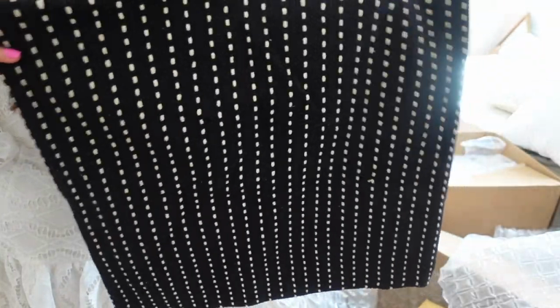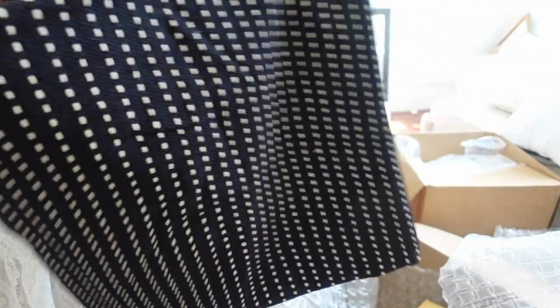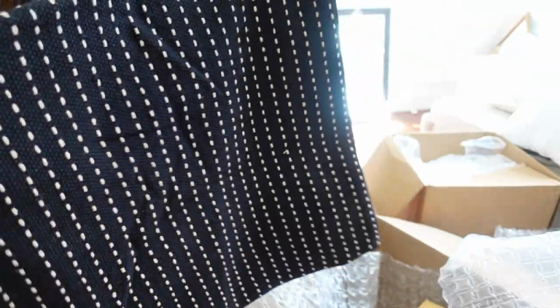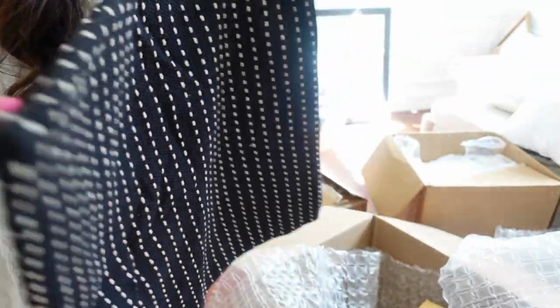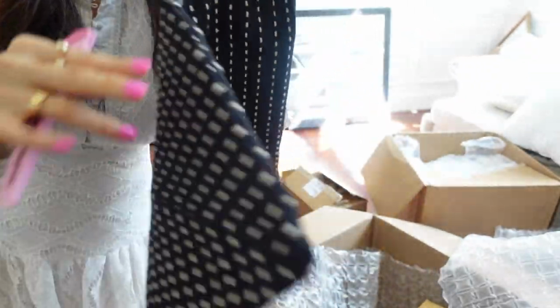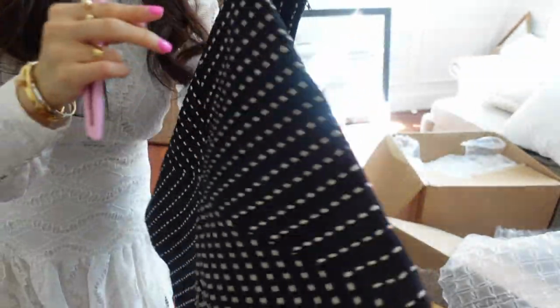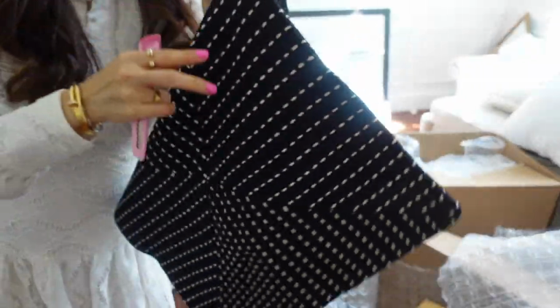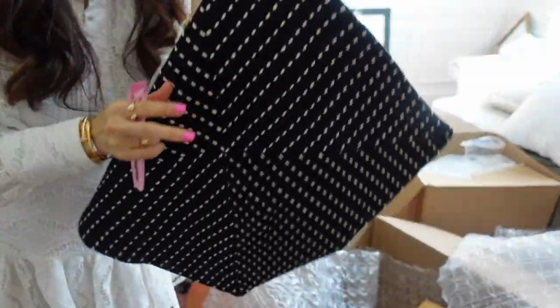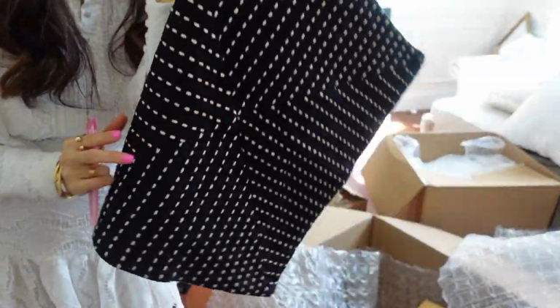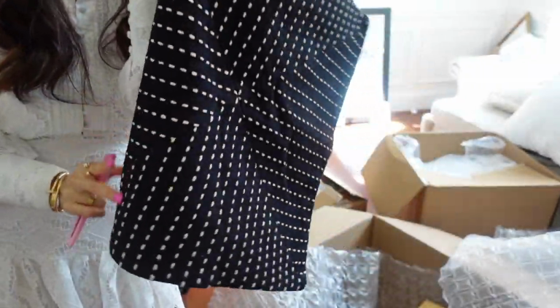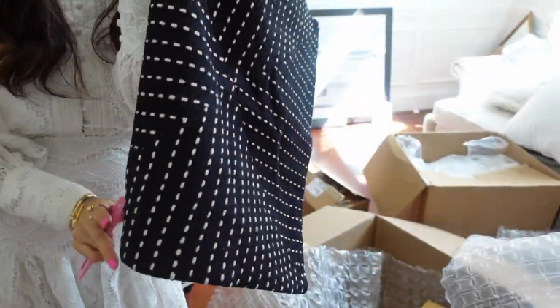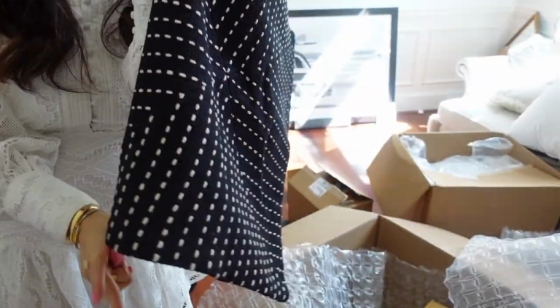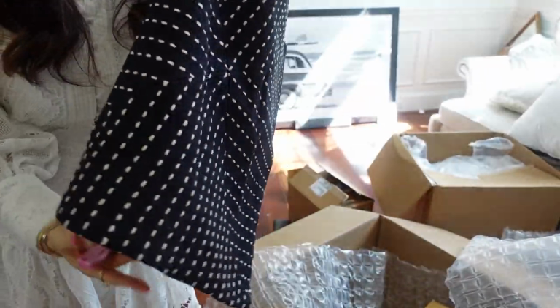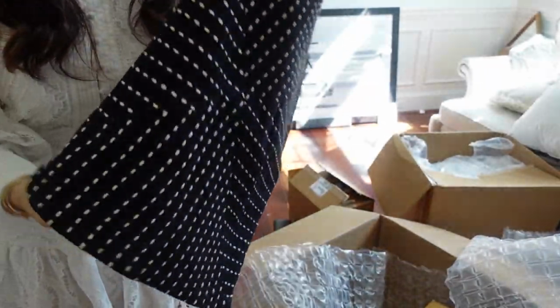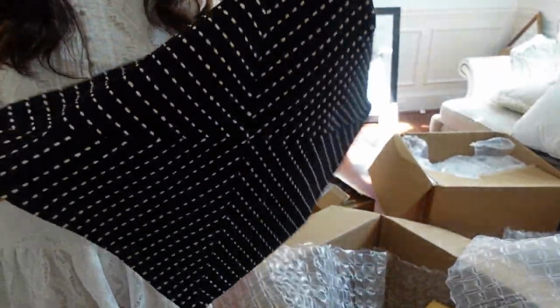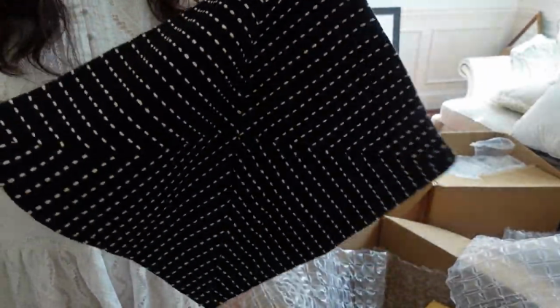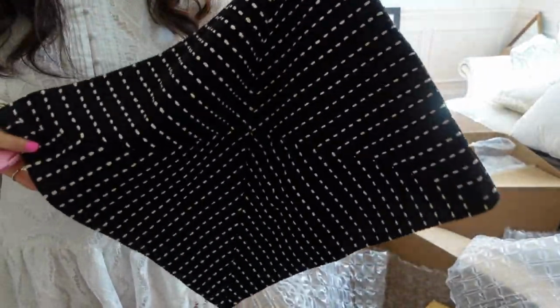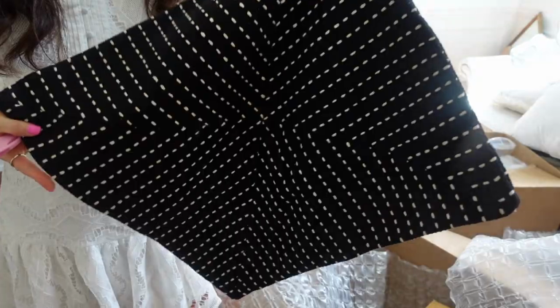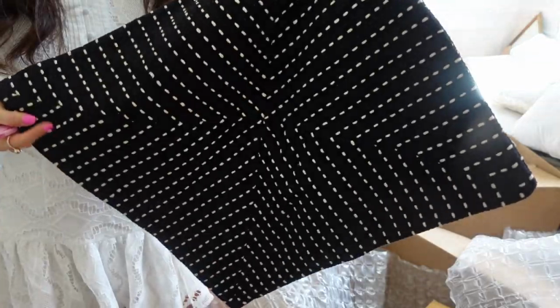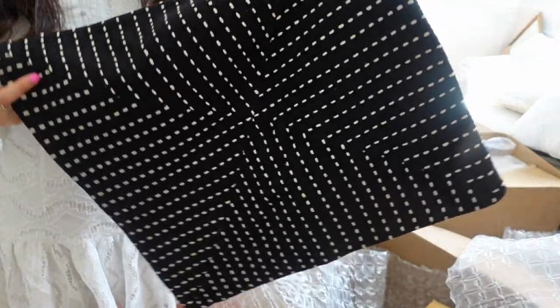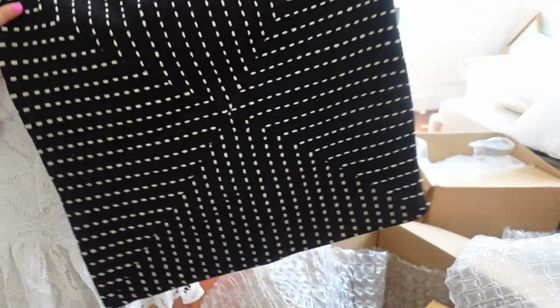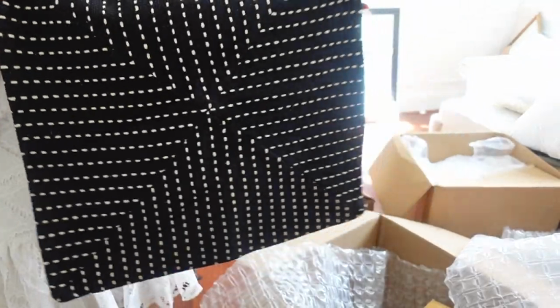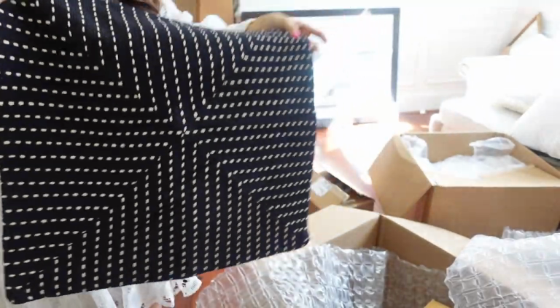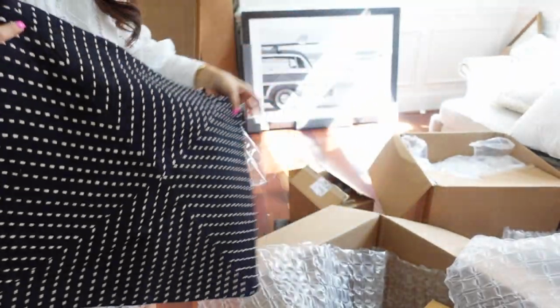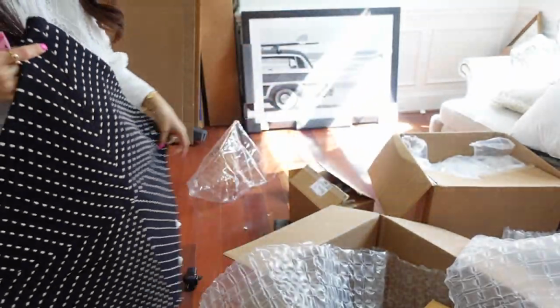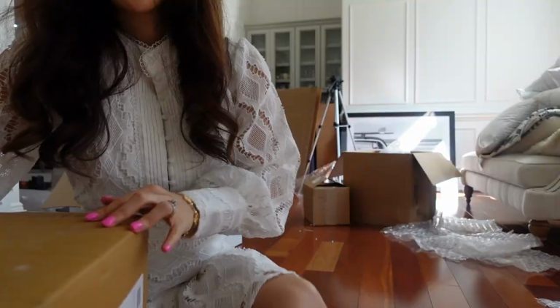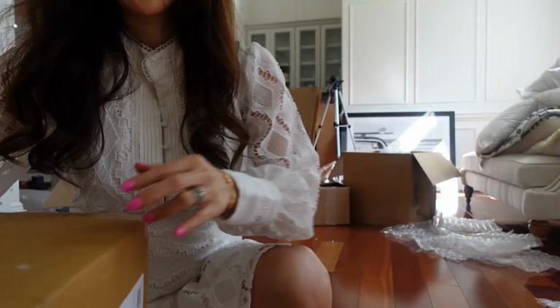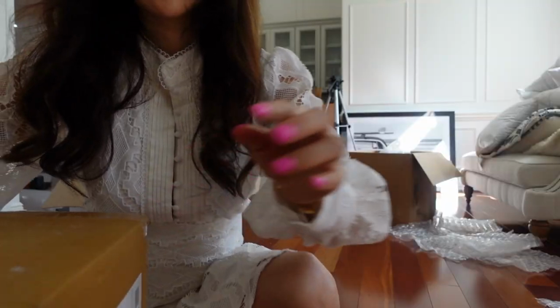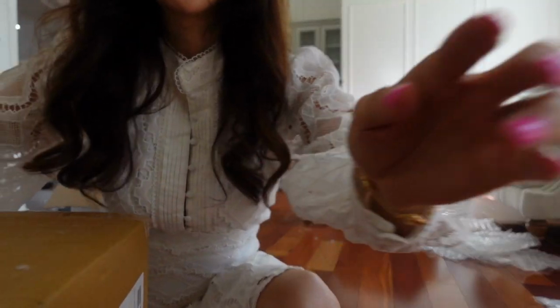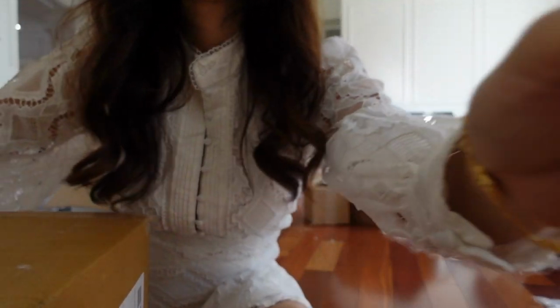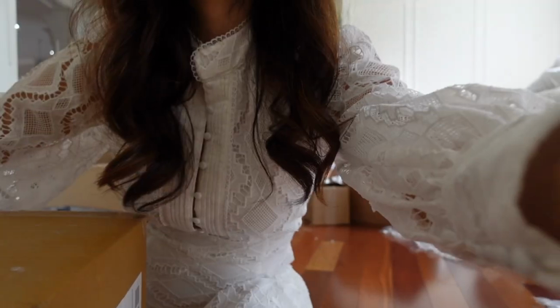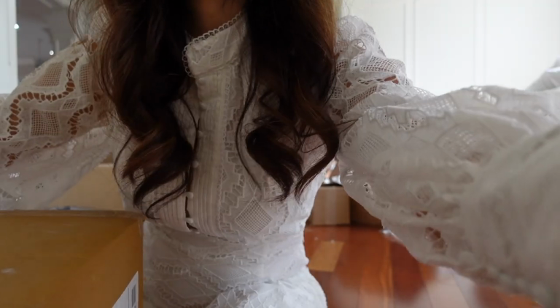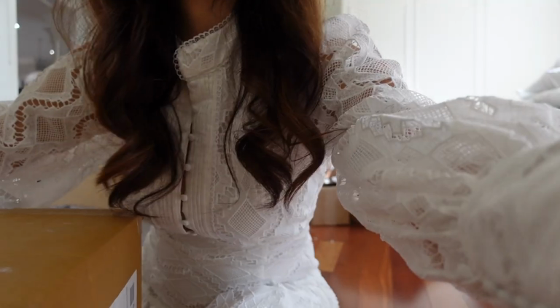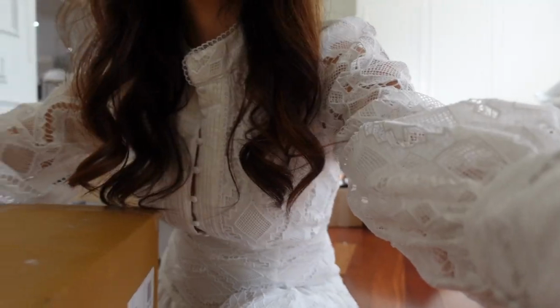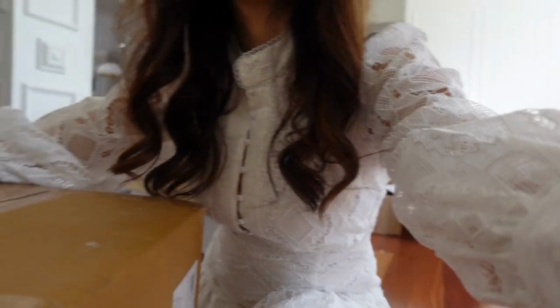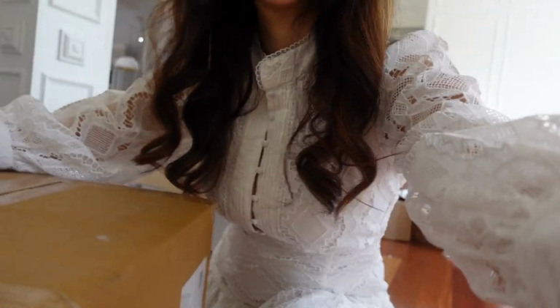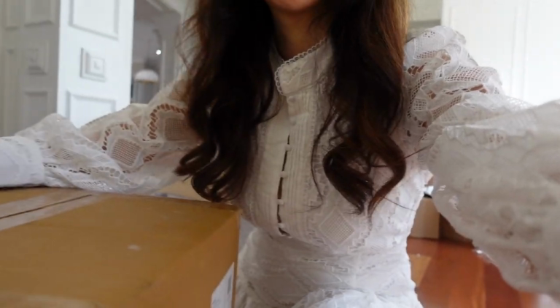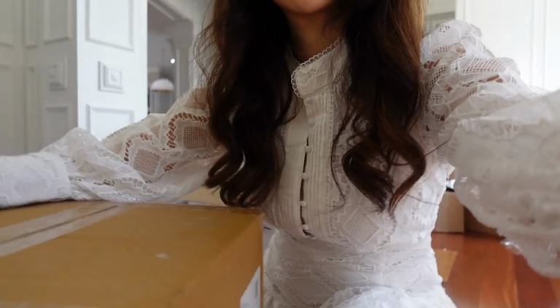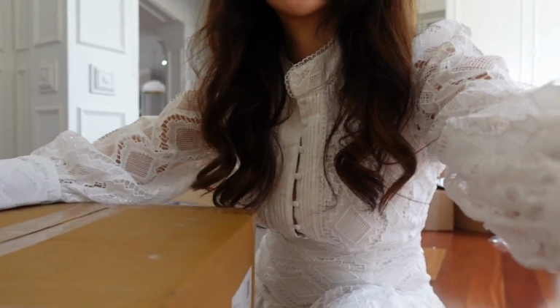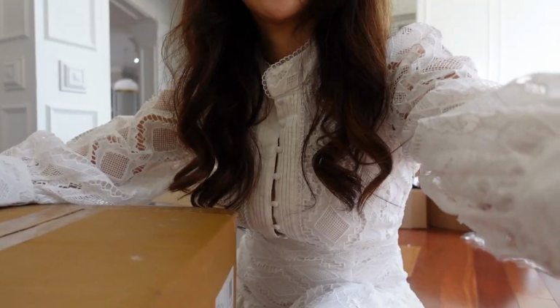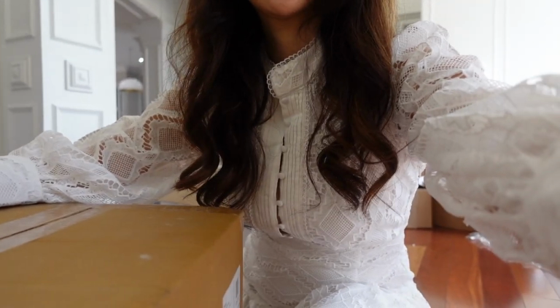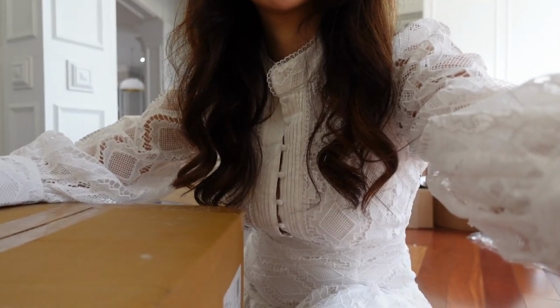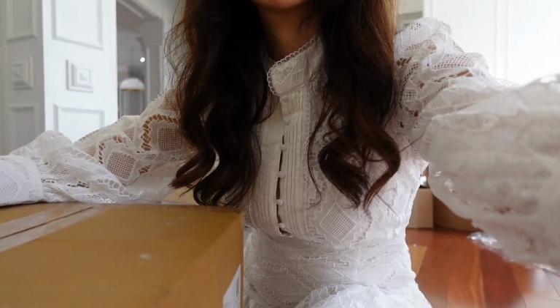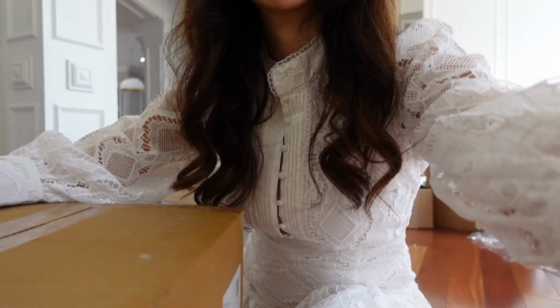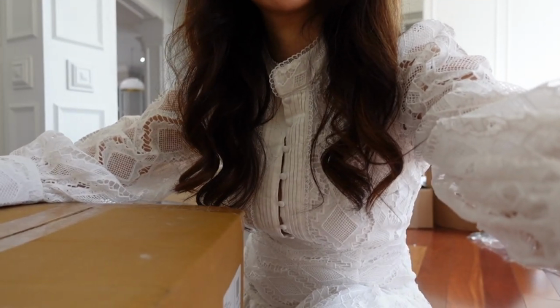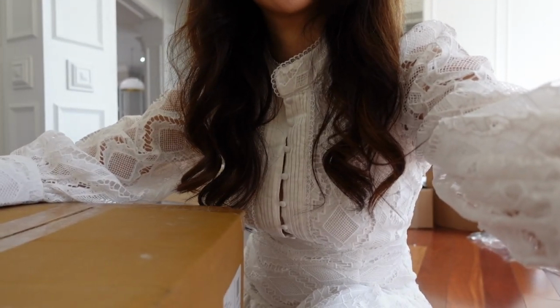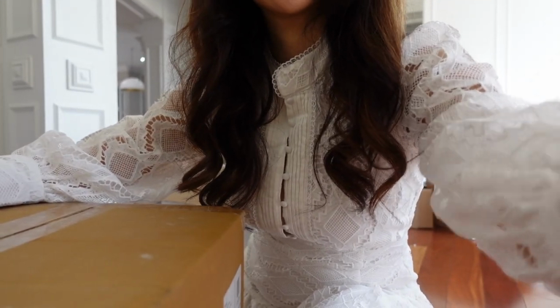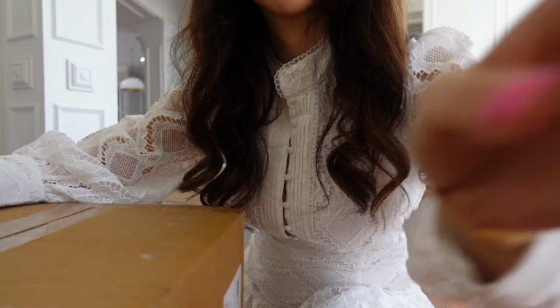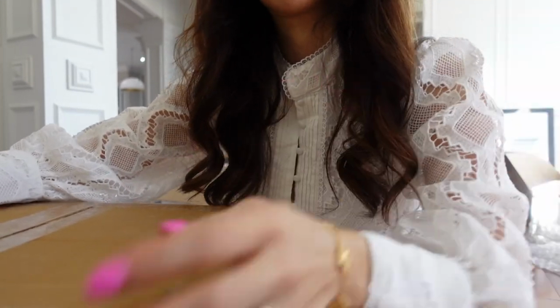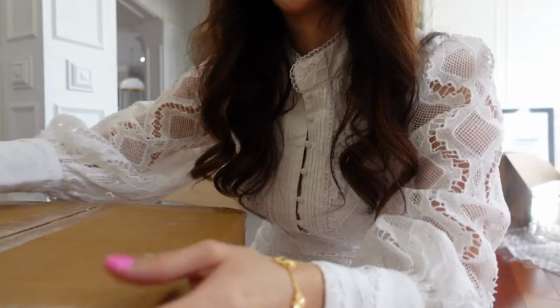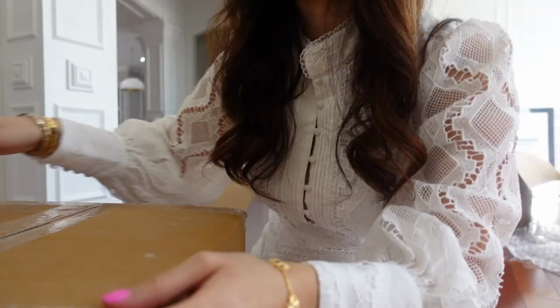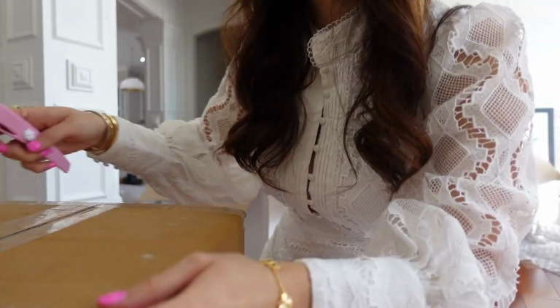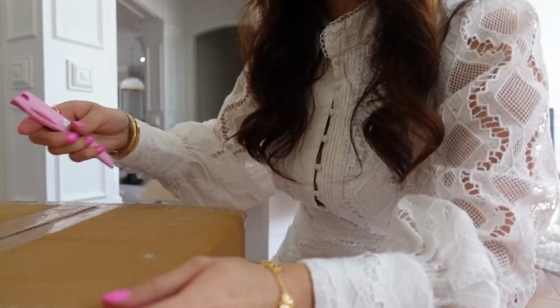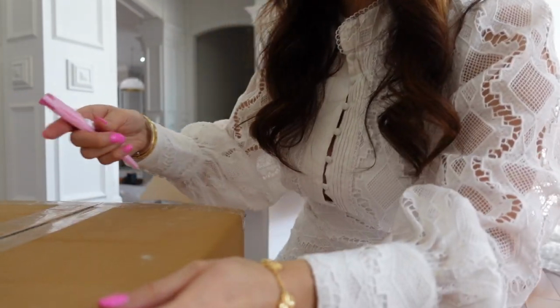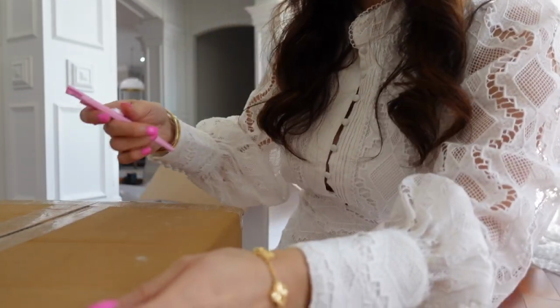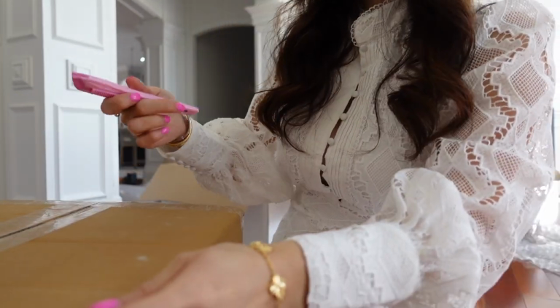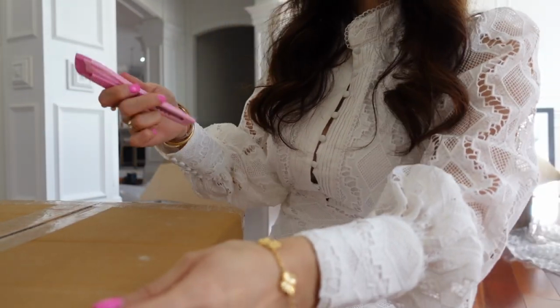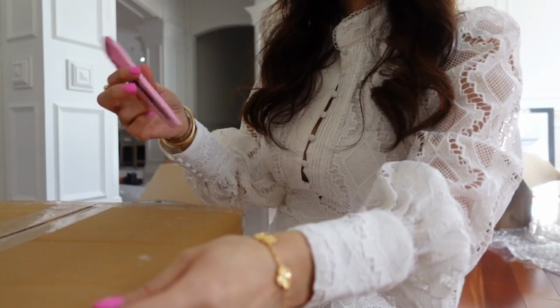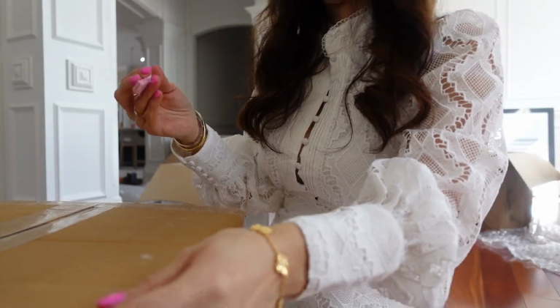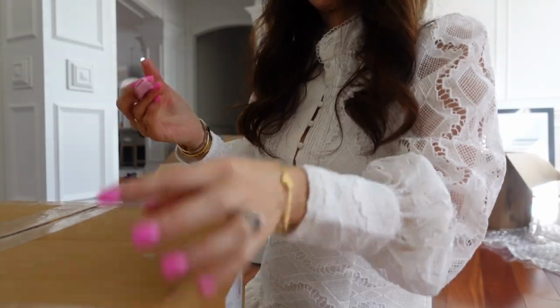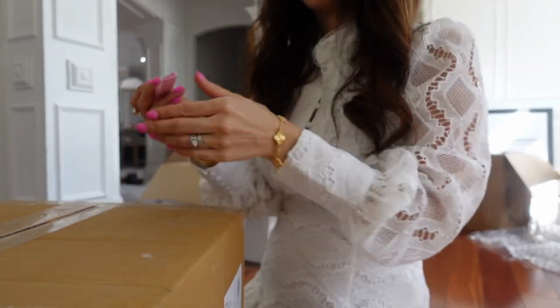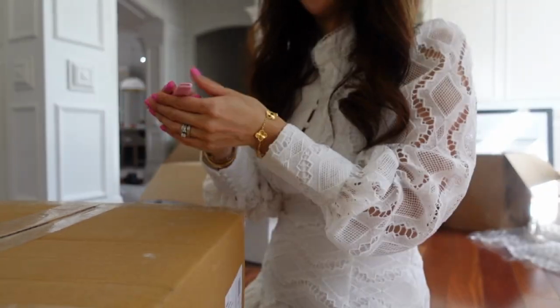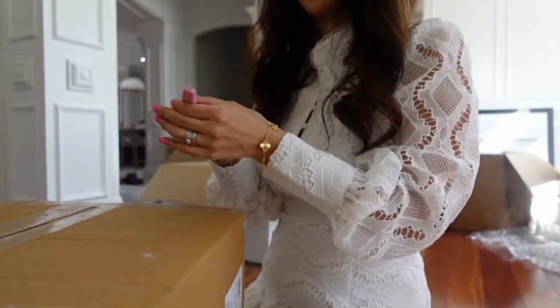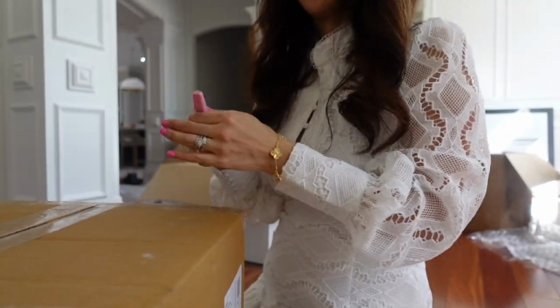Black and white — never goes wrong. And also the ones that didn't arrive, I'll link to them below.